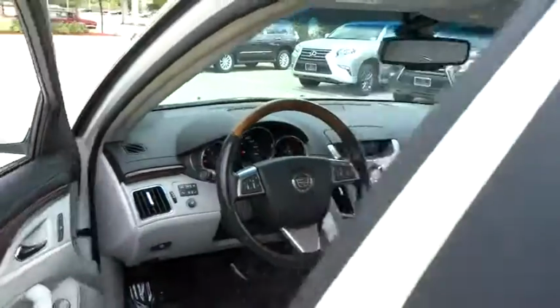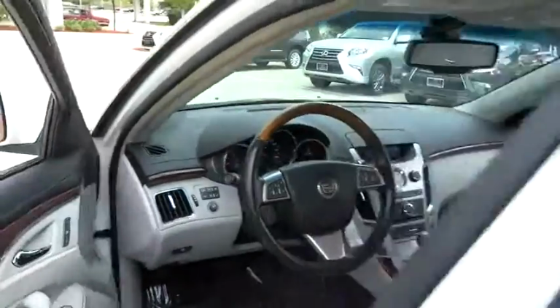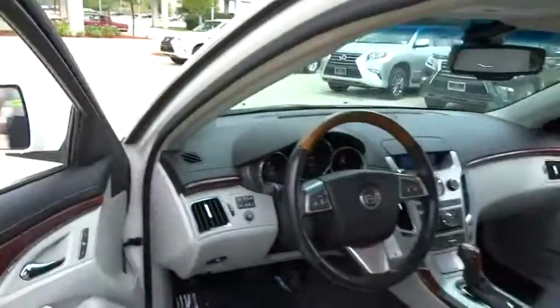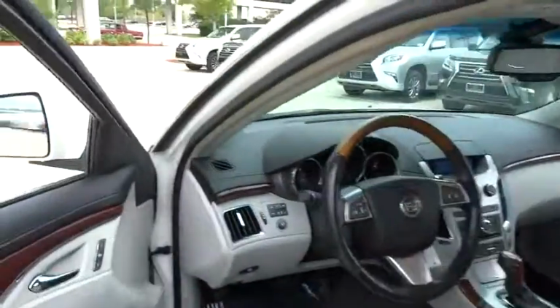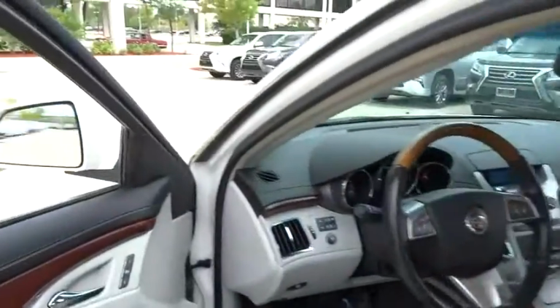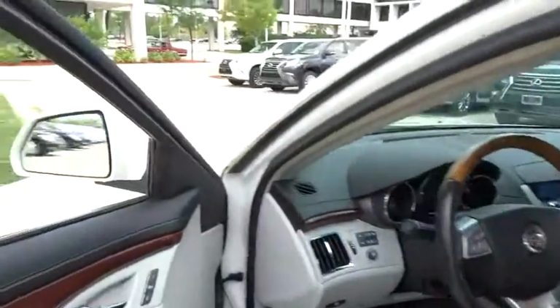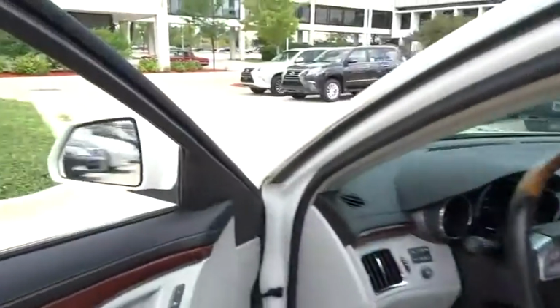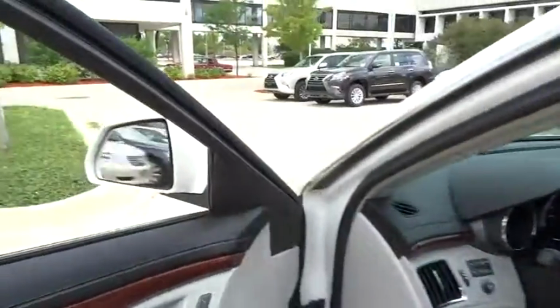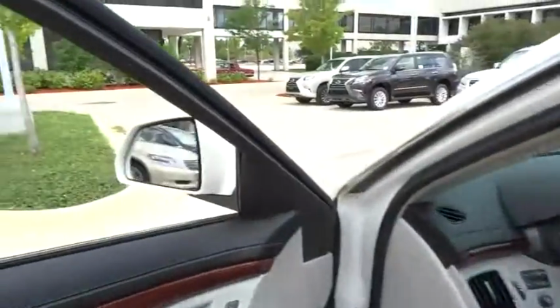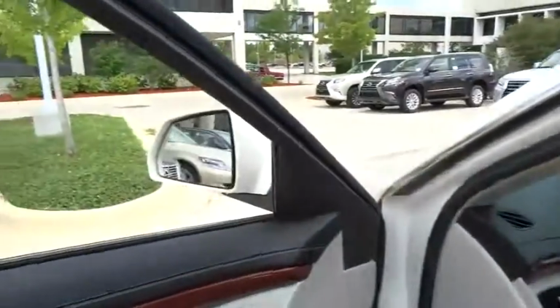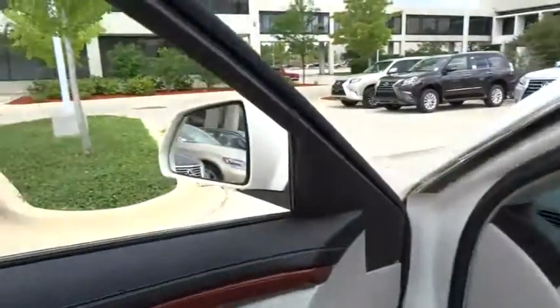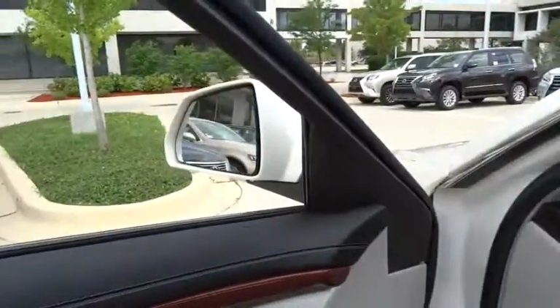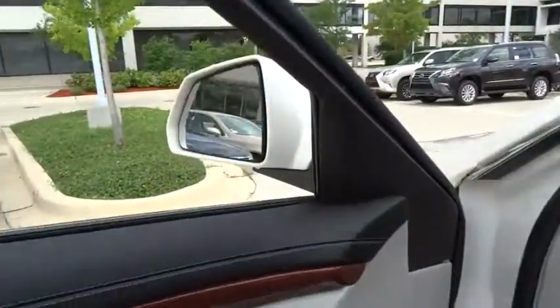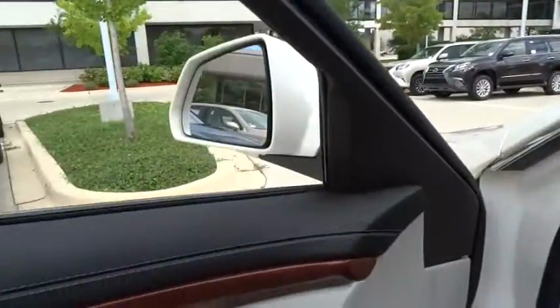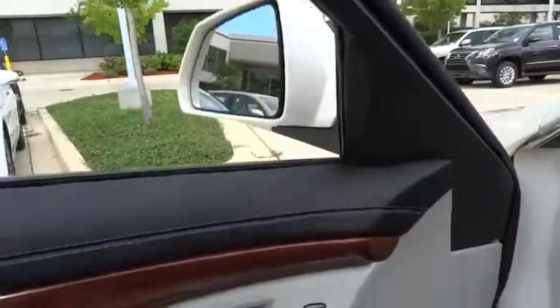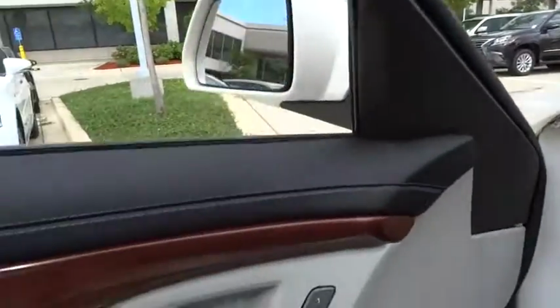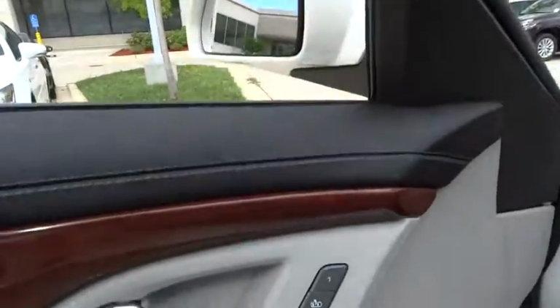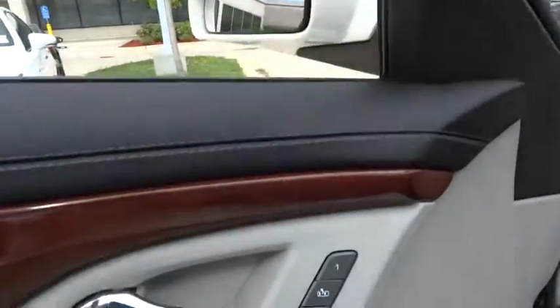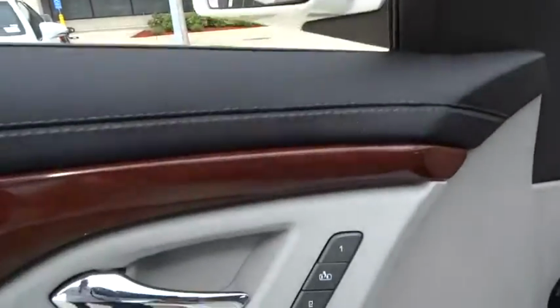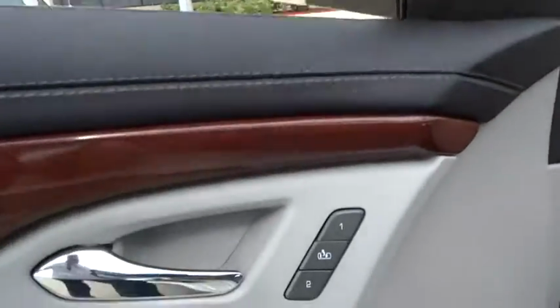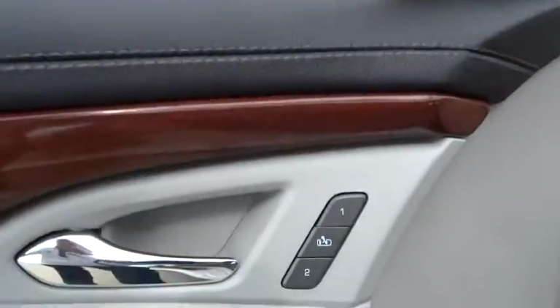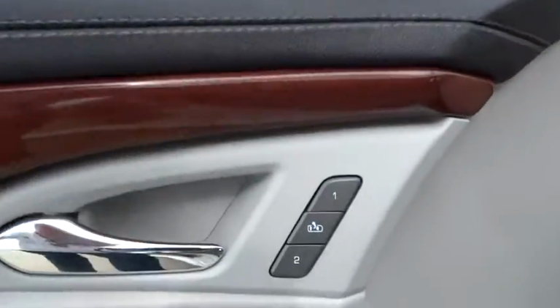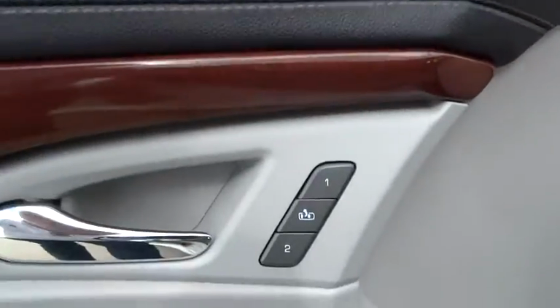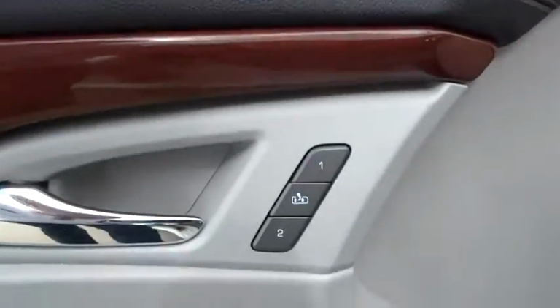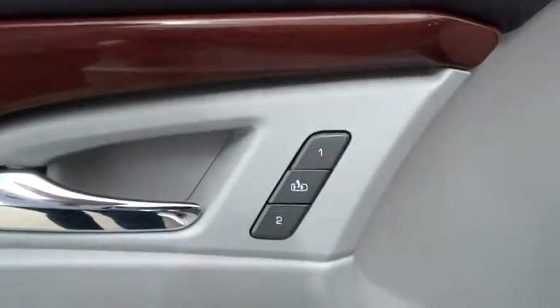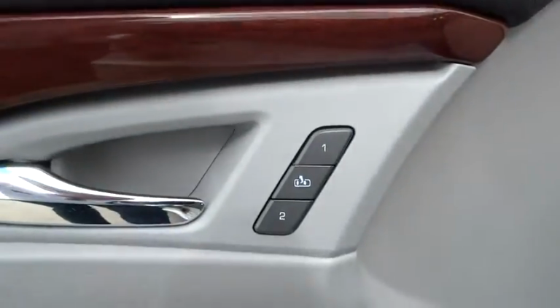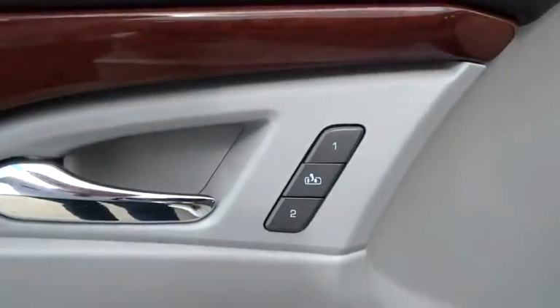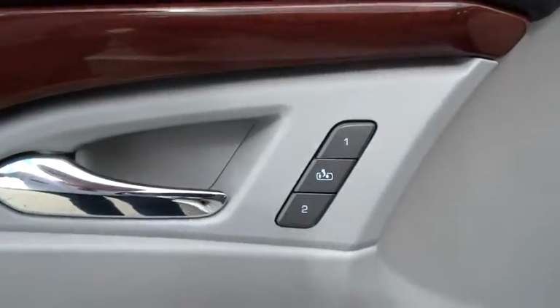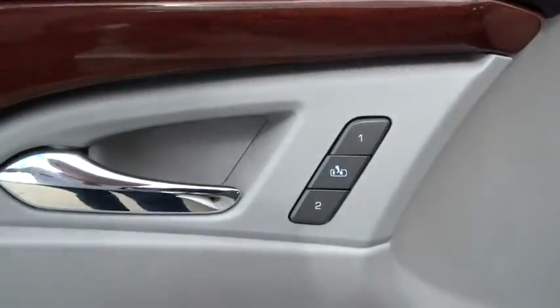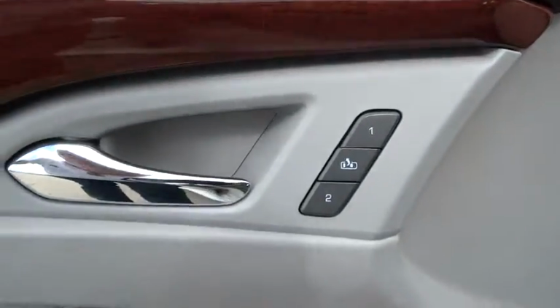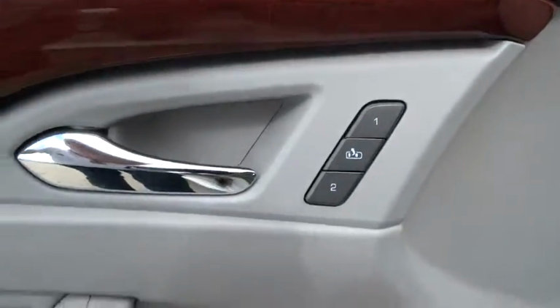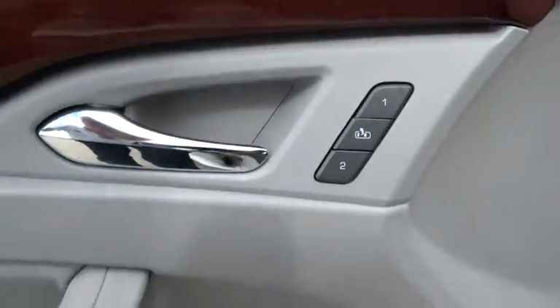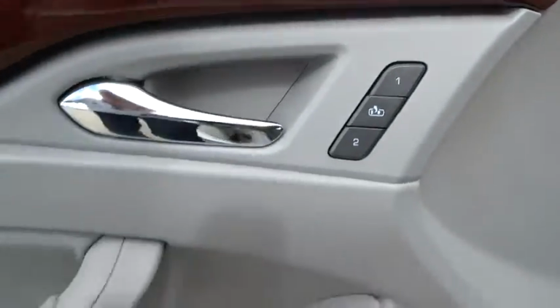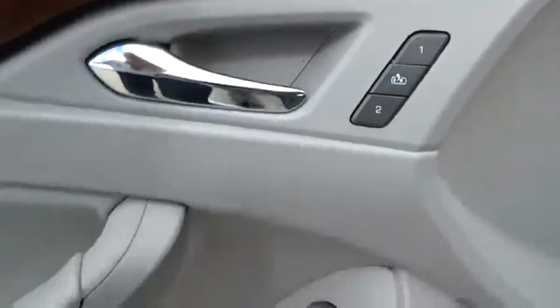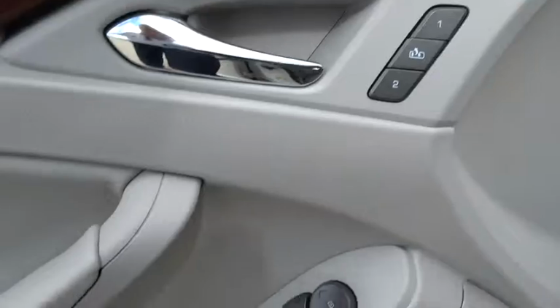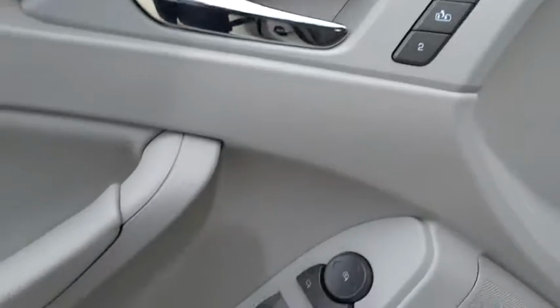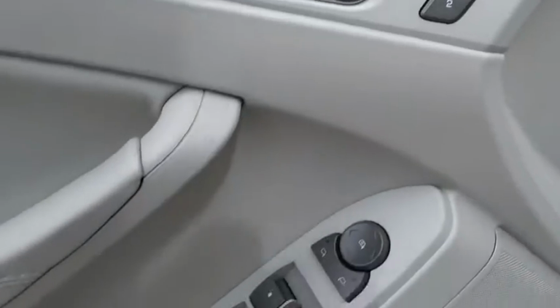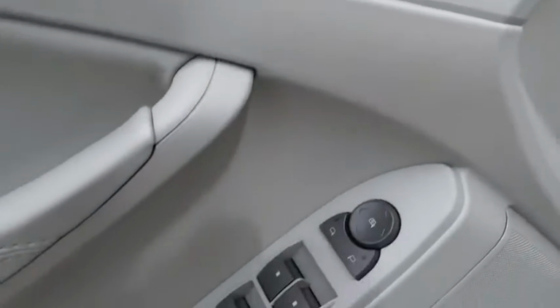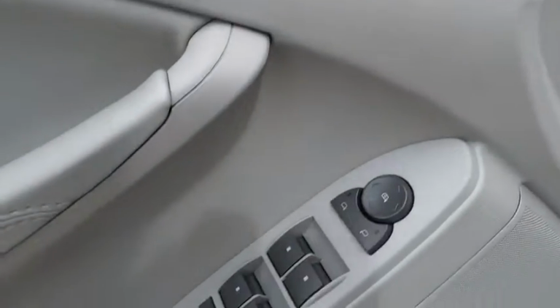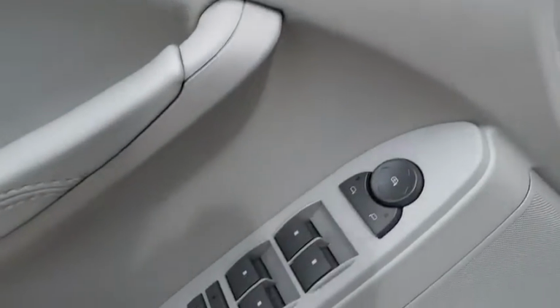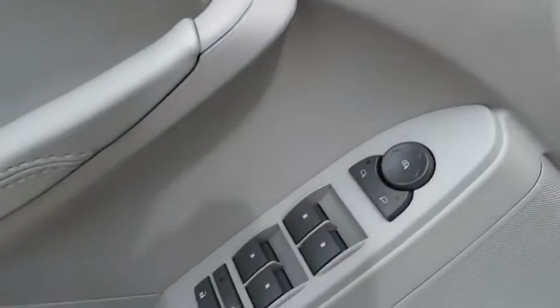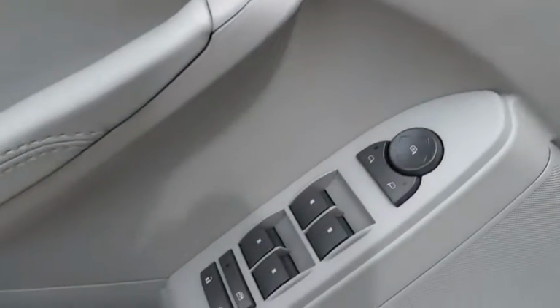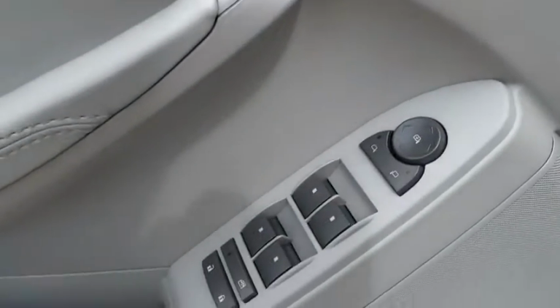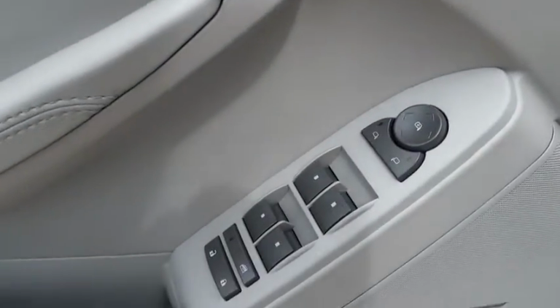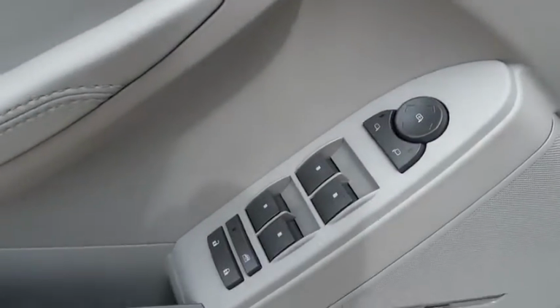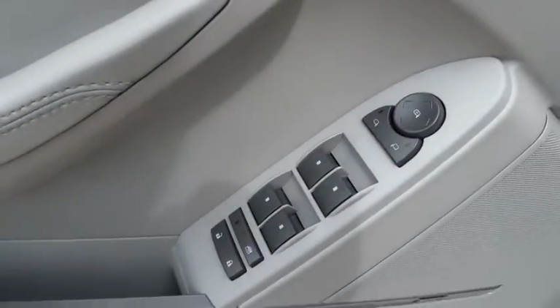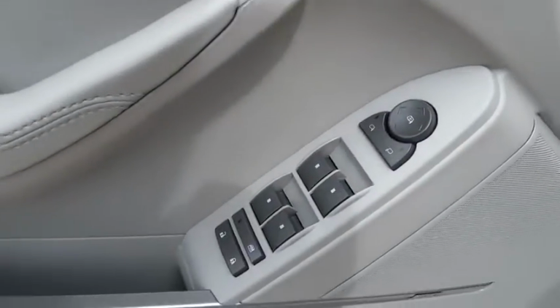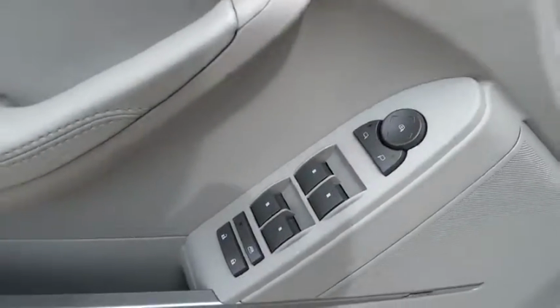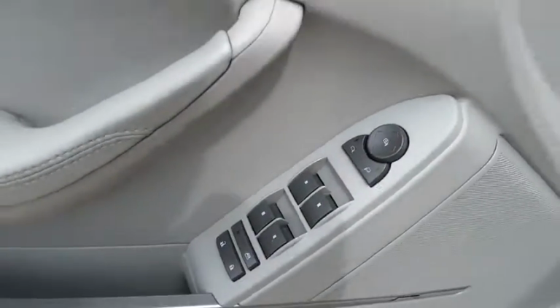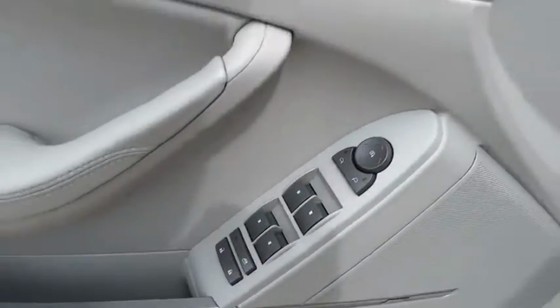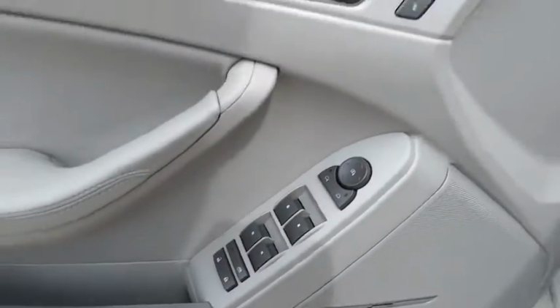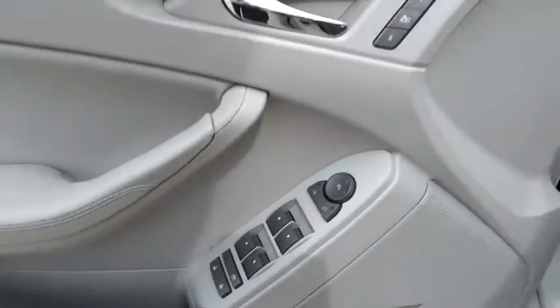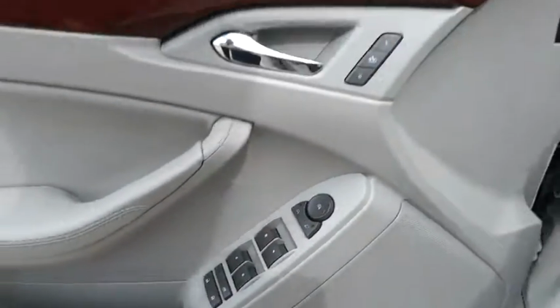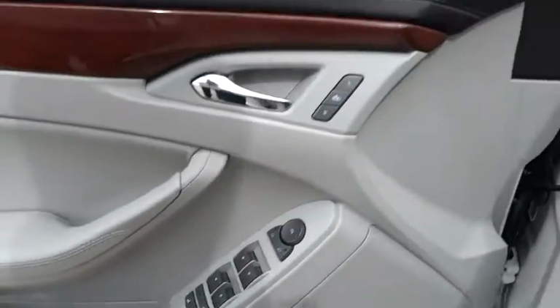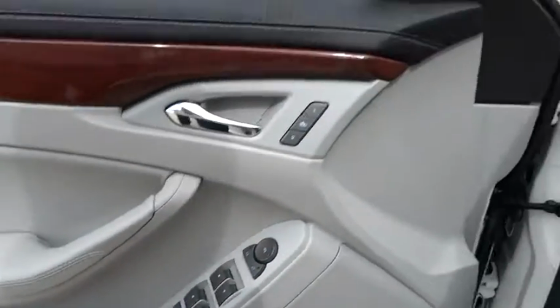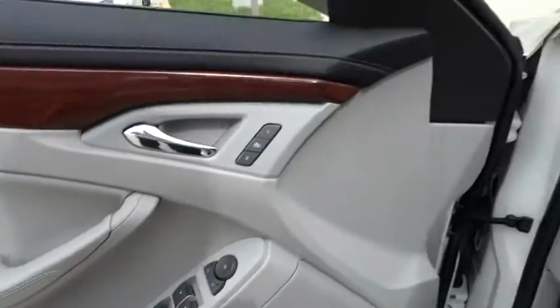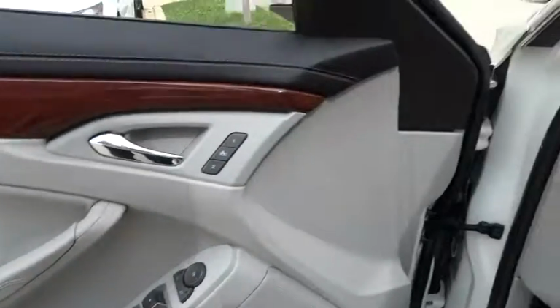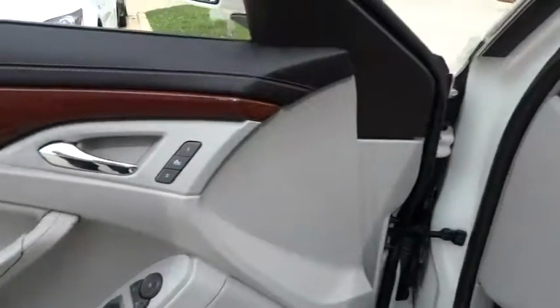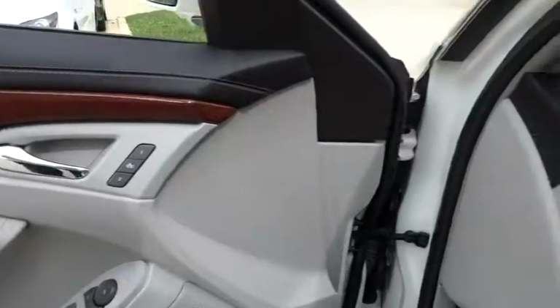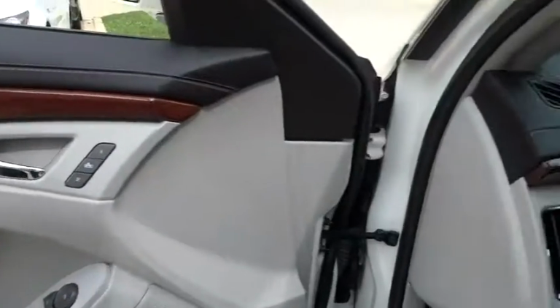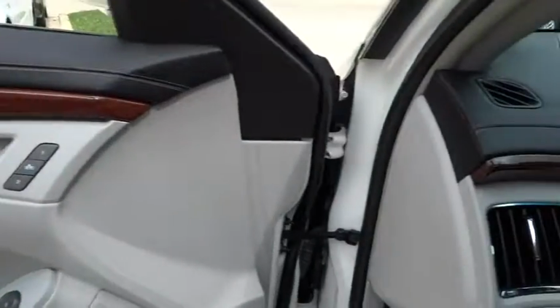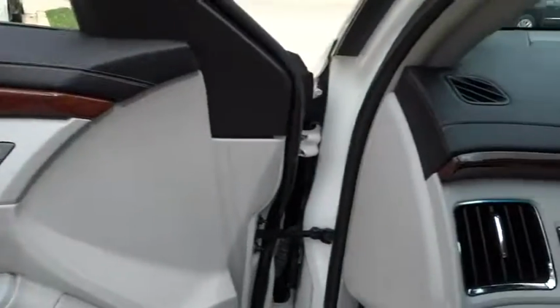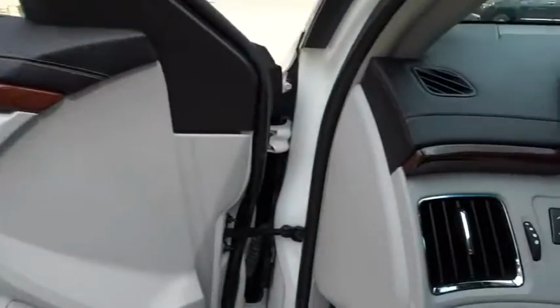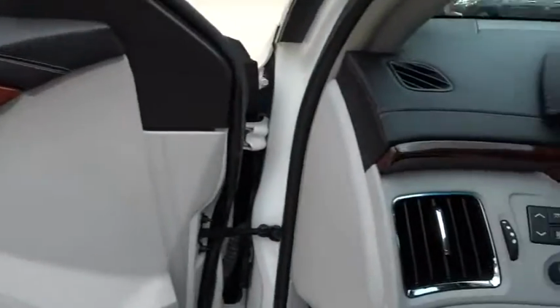A vehicle like this doesn't come along every day. Come in and get it before someone else does. Thank you.